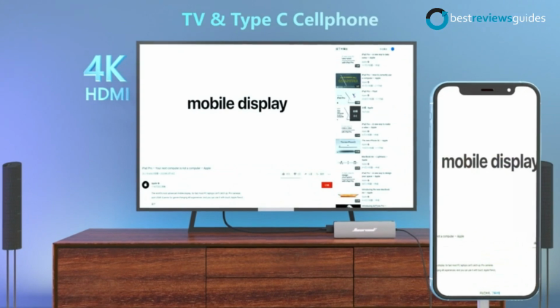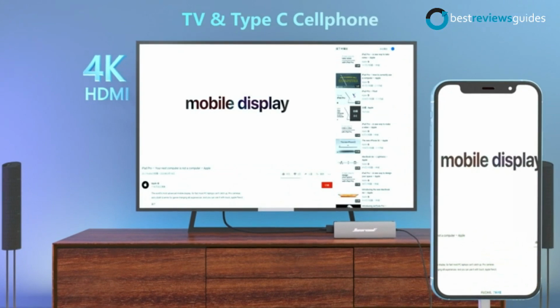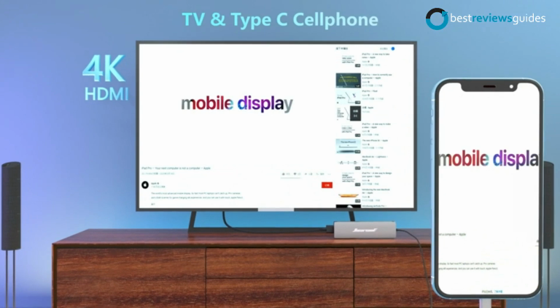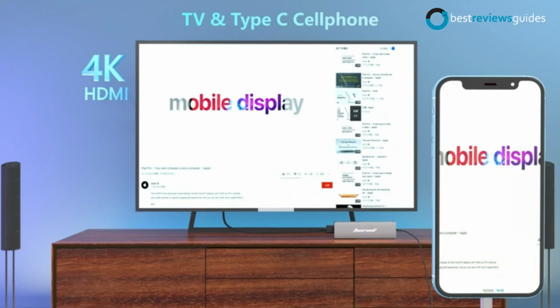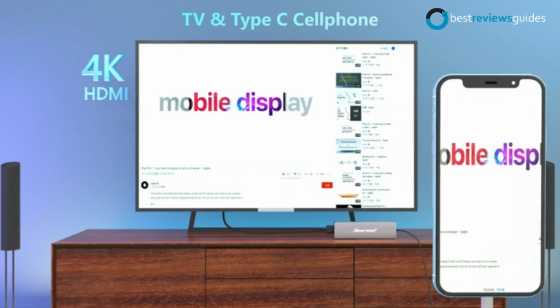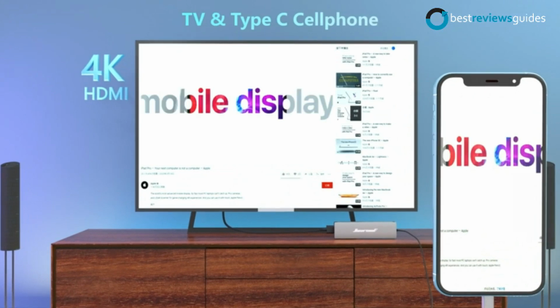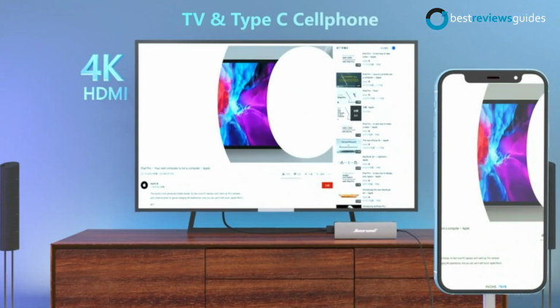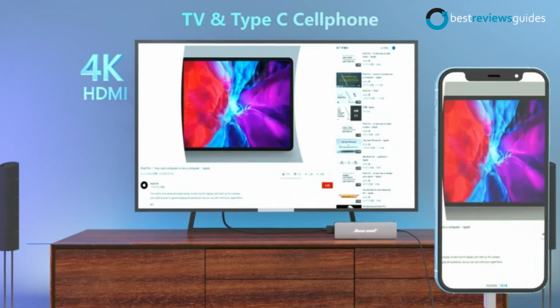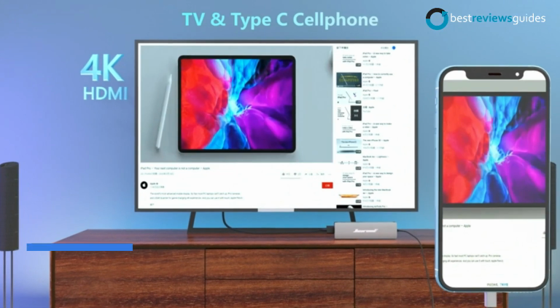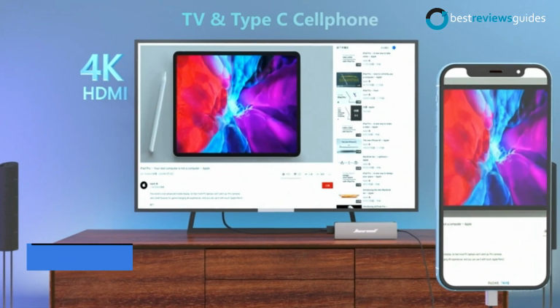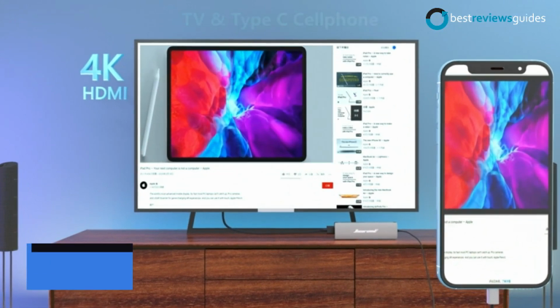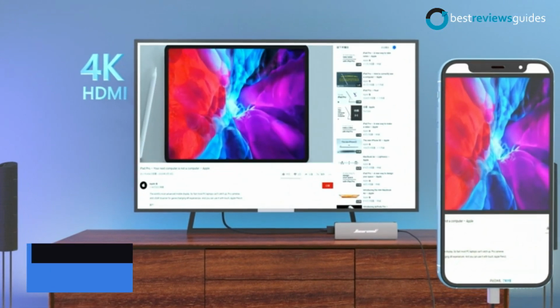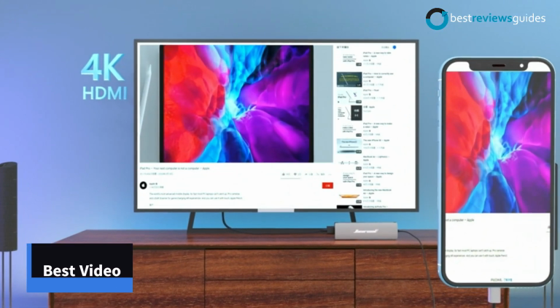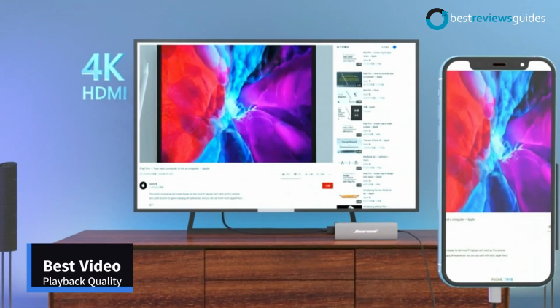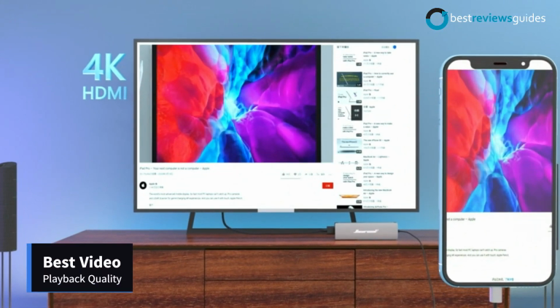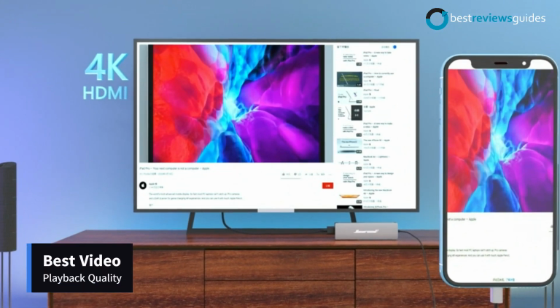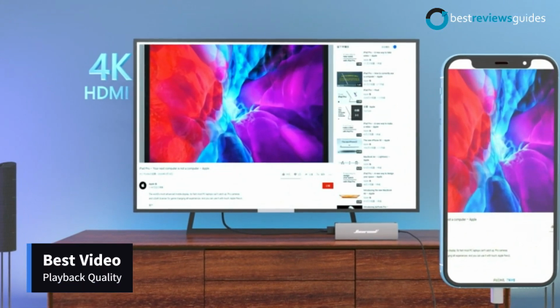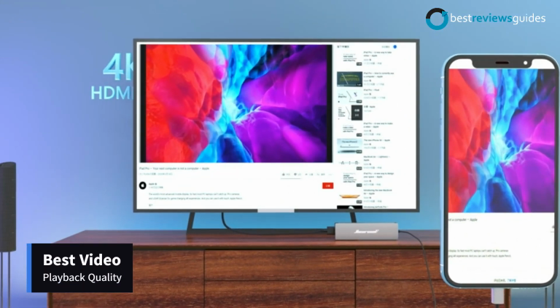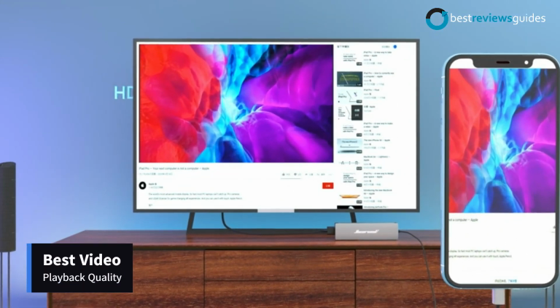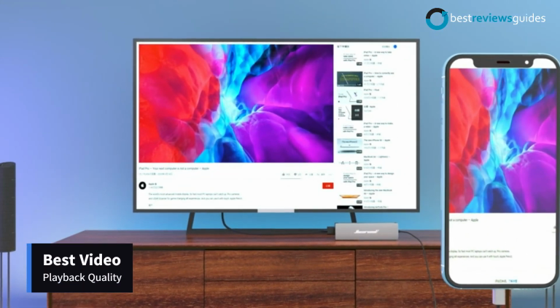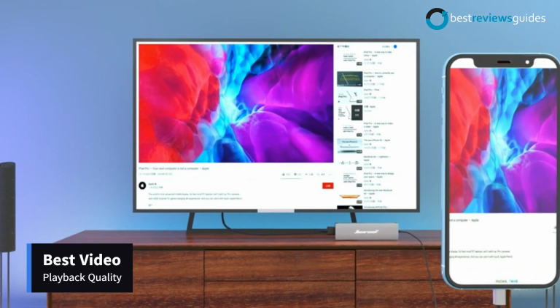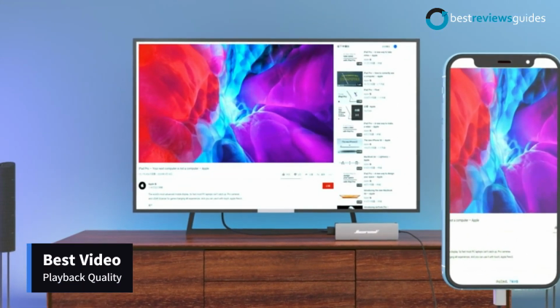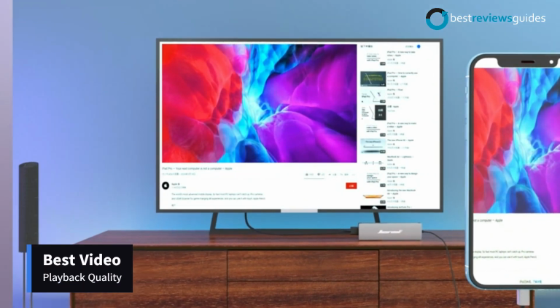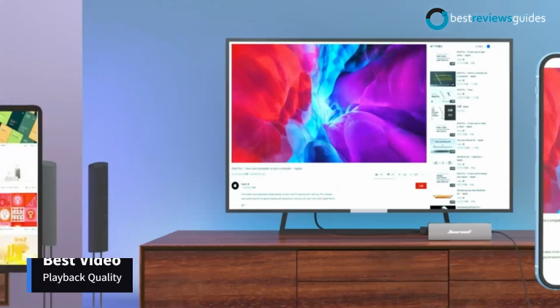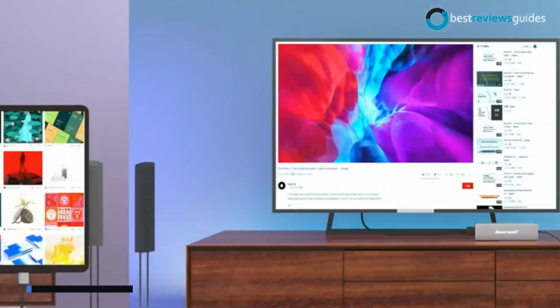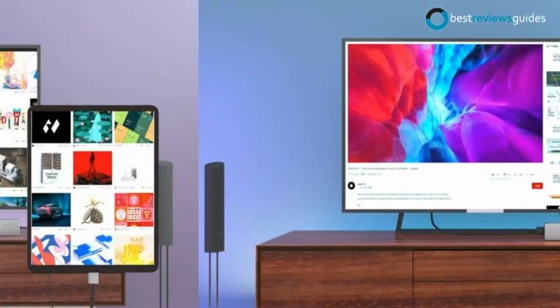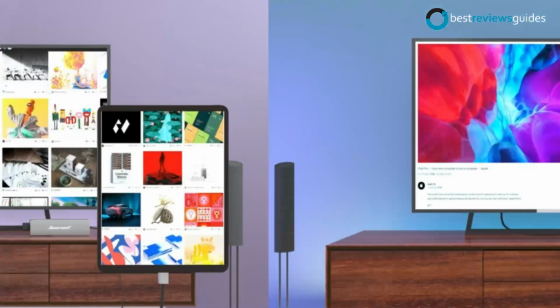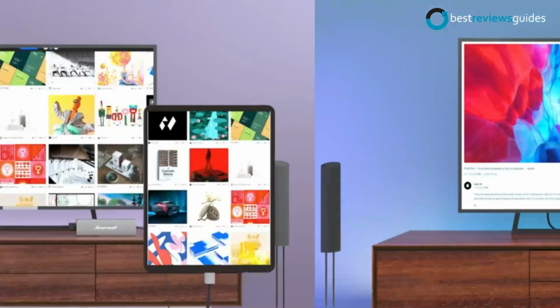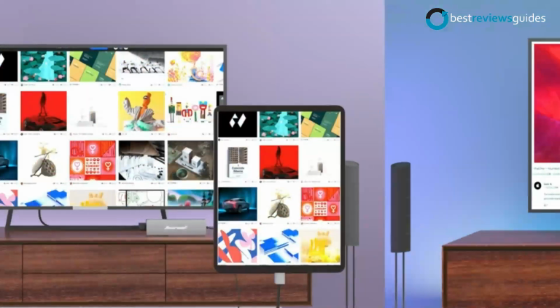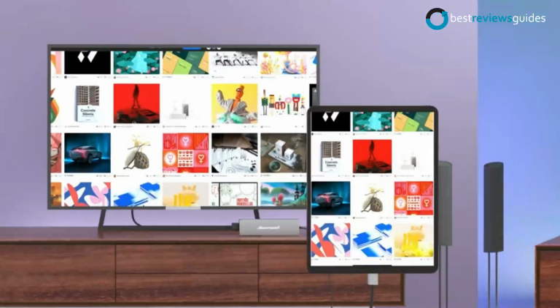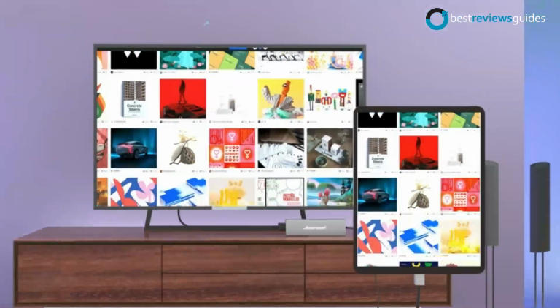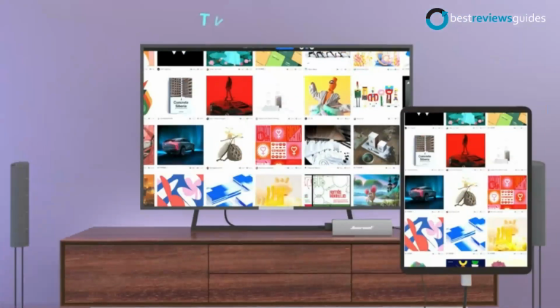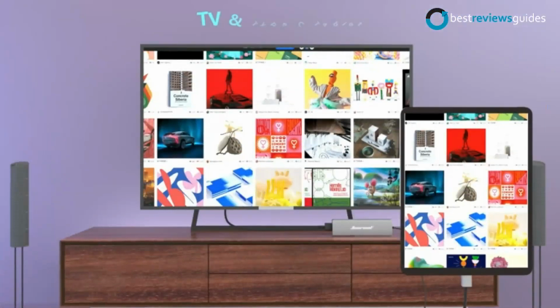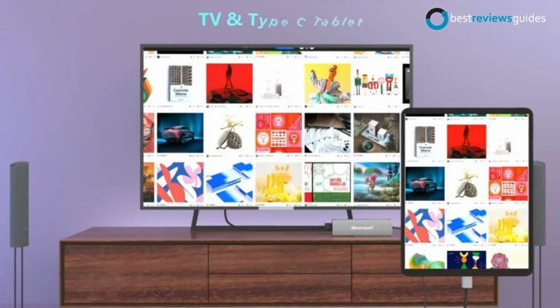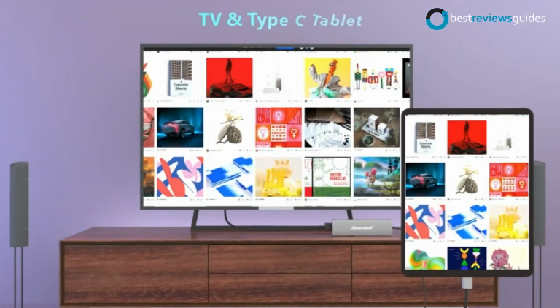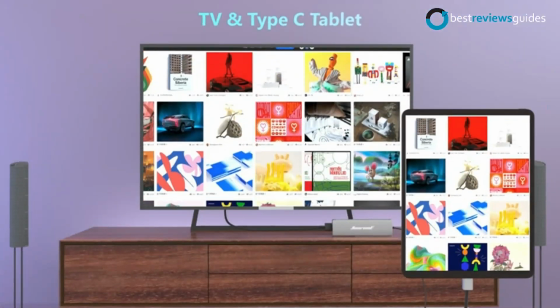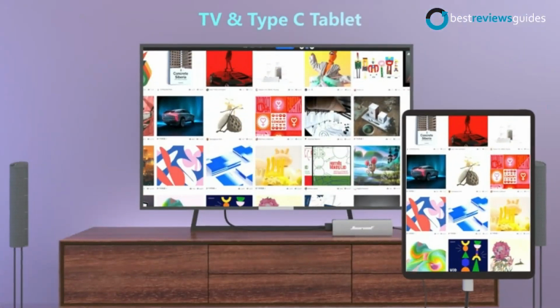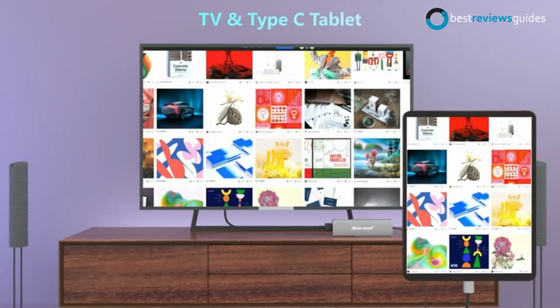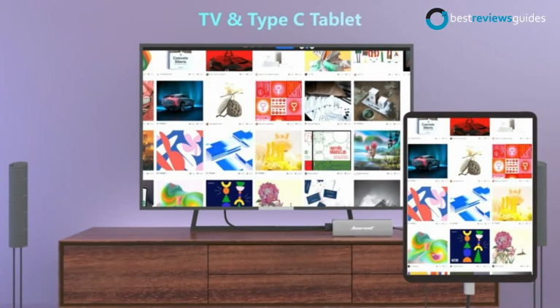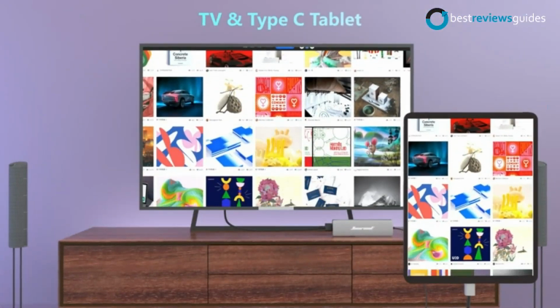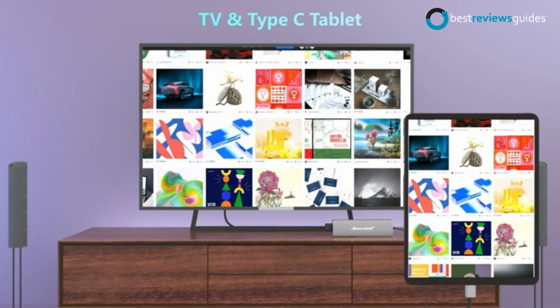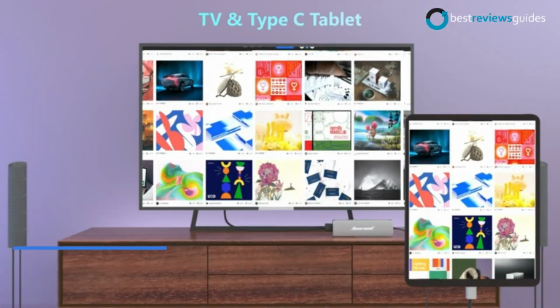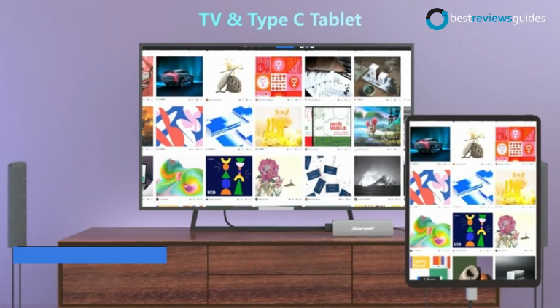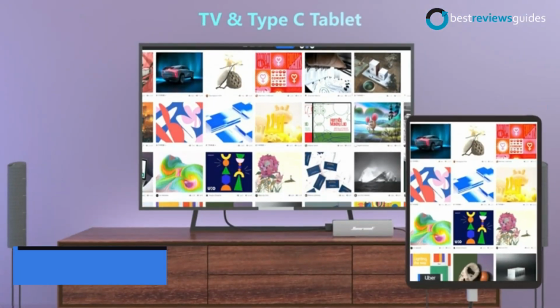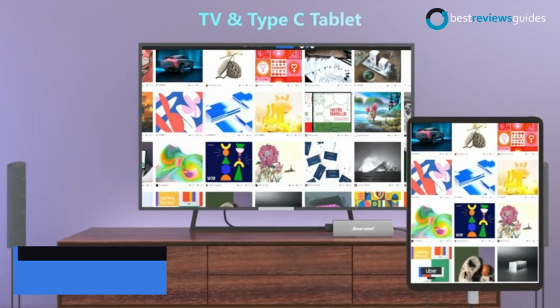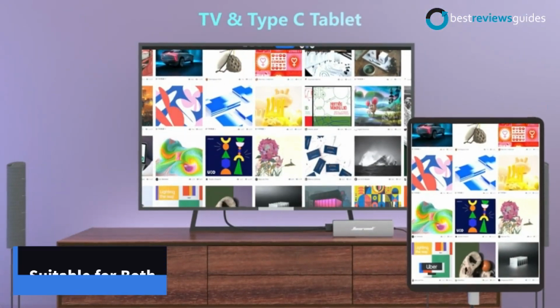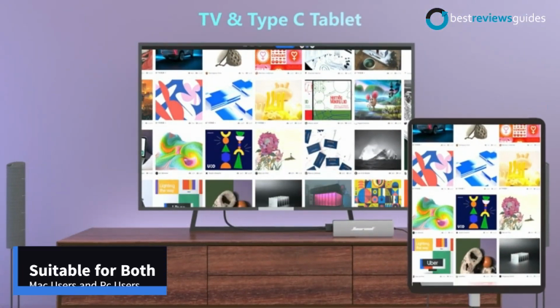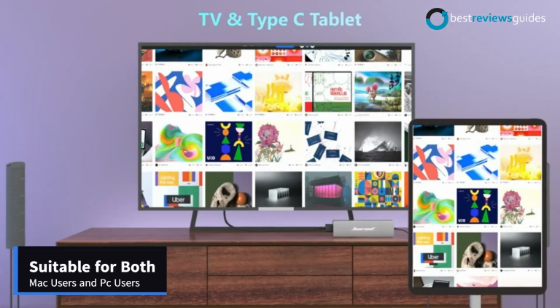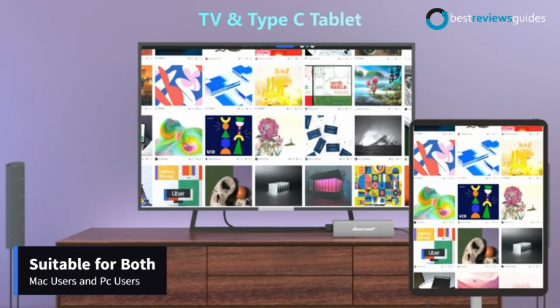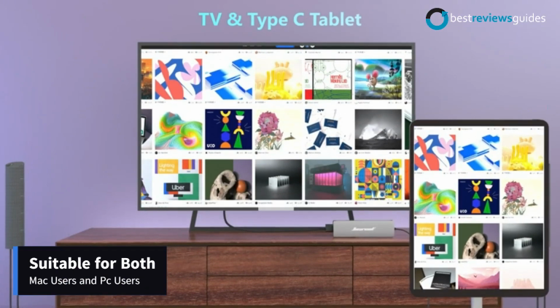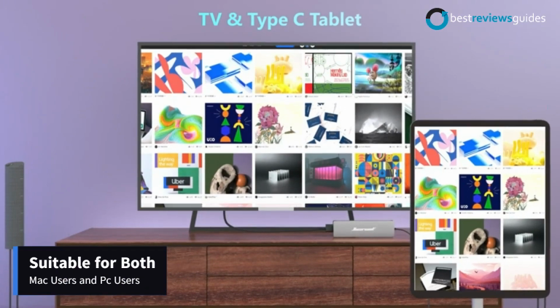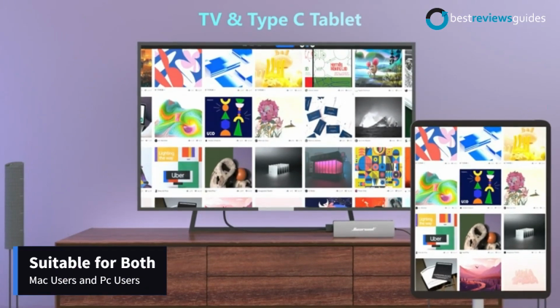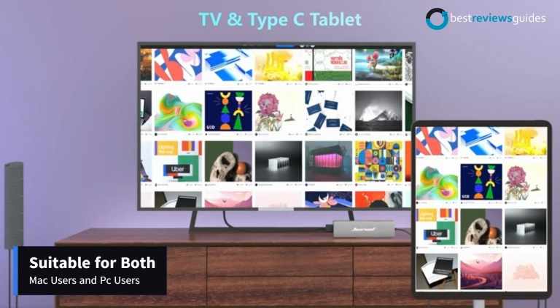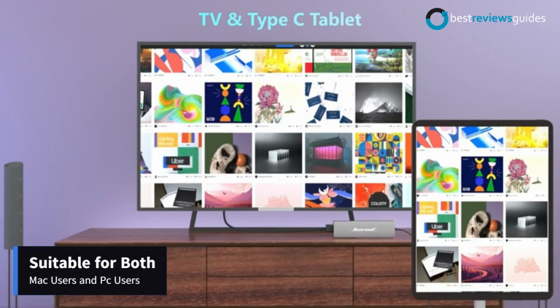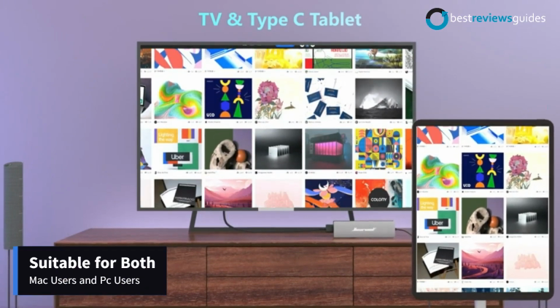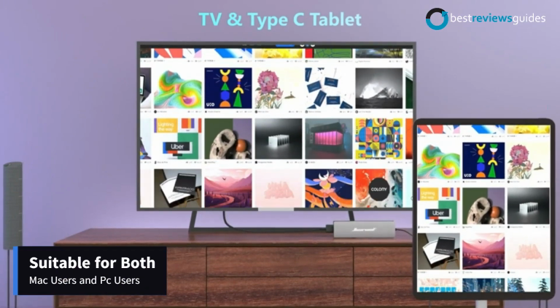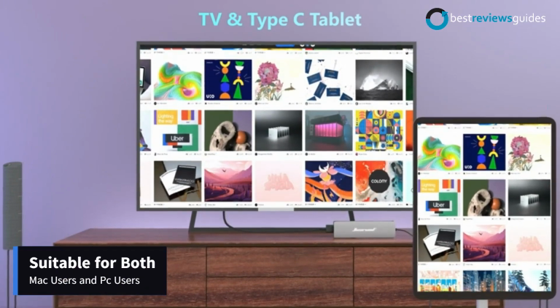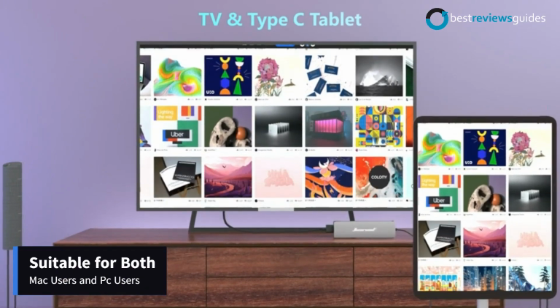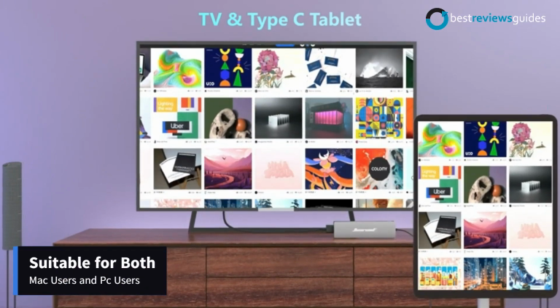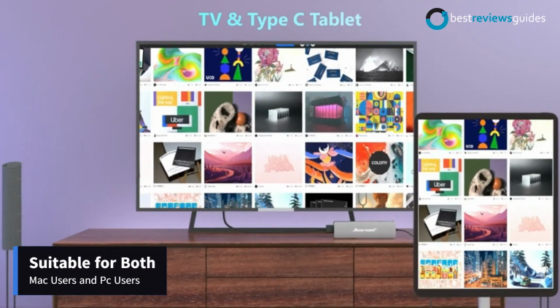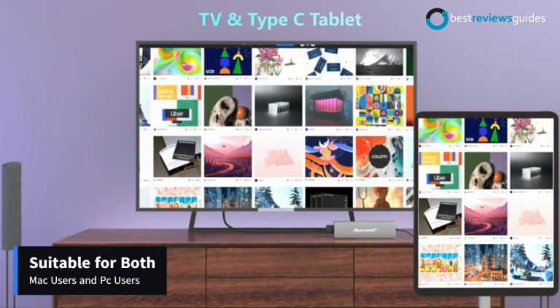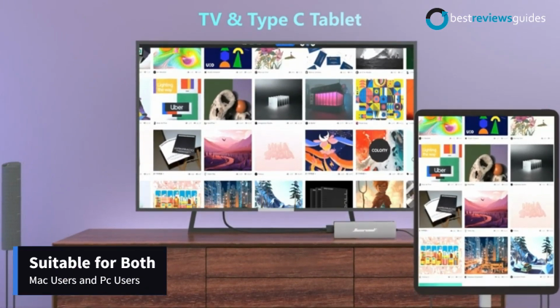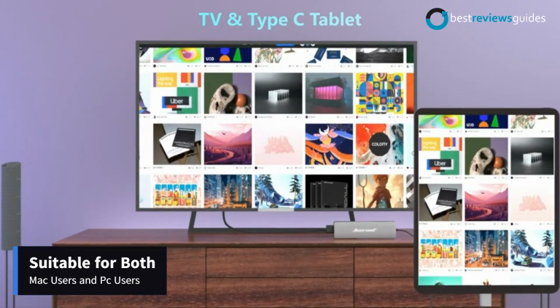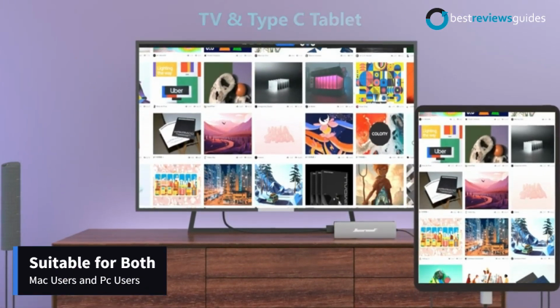So it is suitable for both Mac users and PC users.